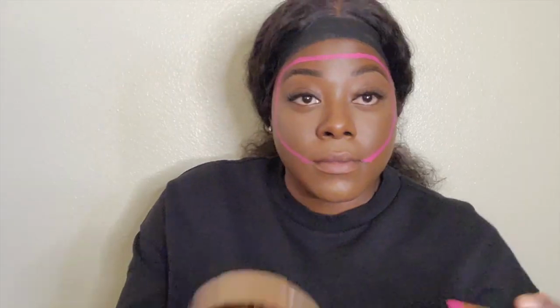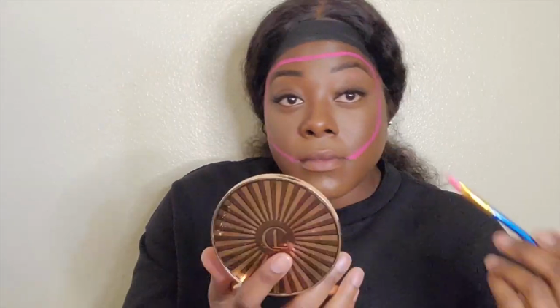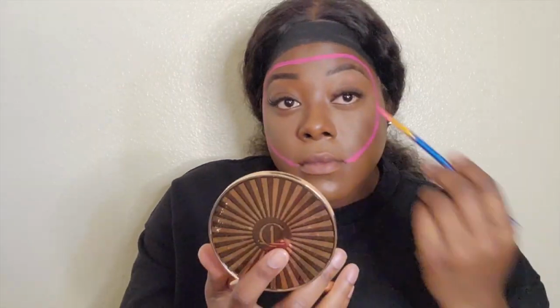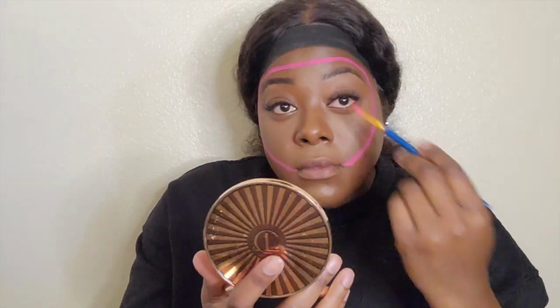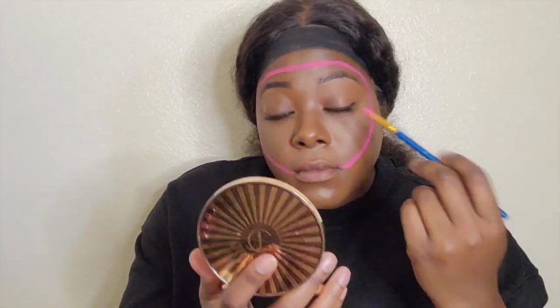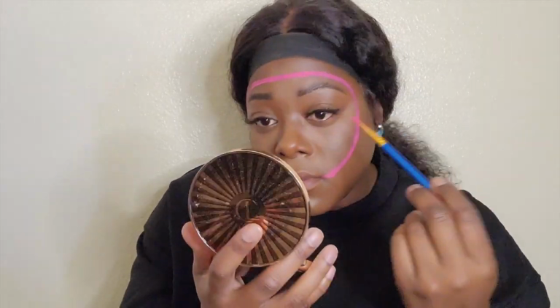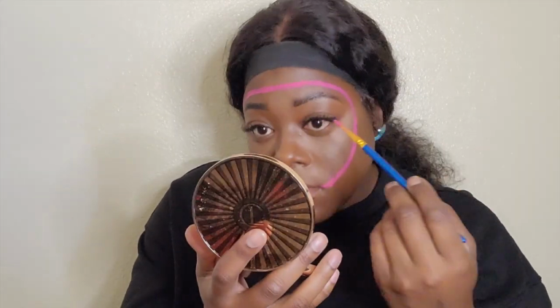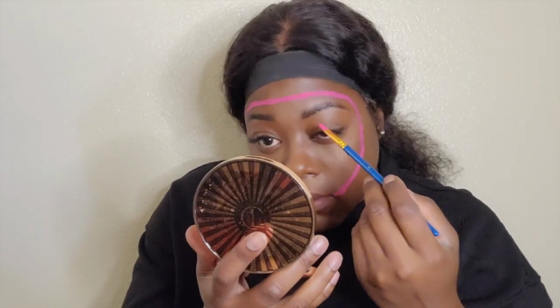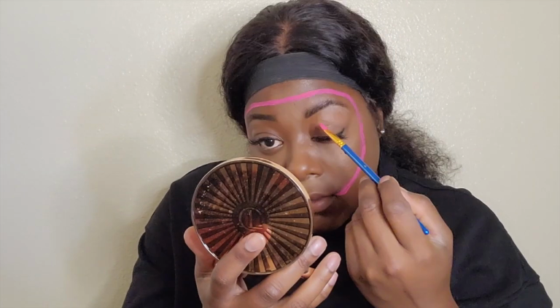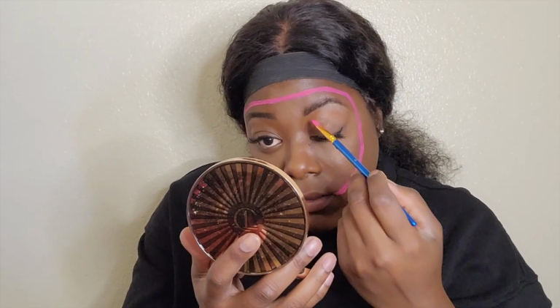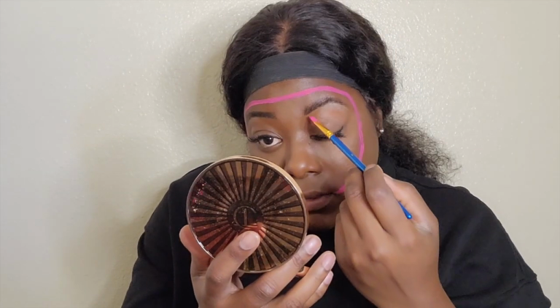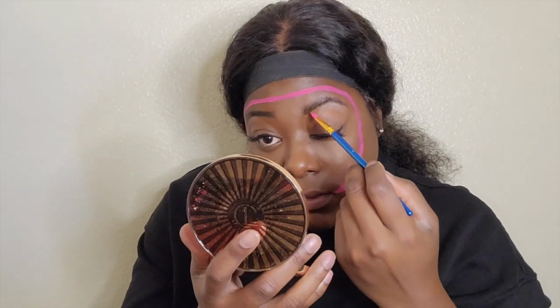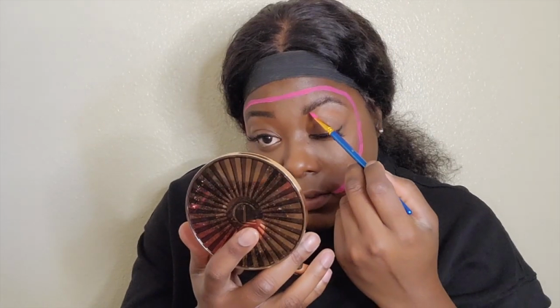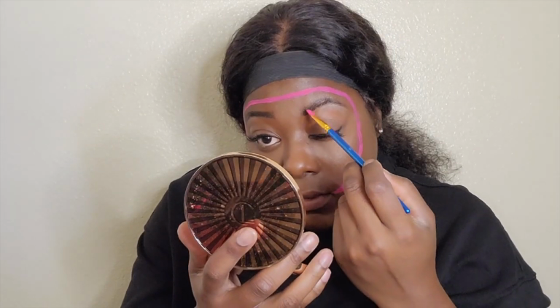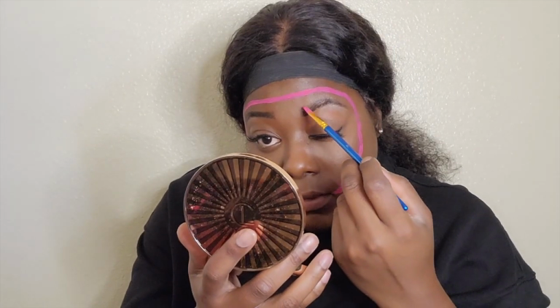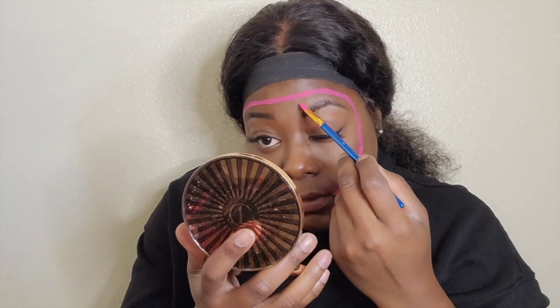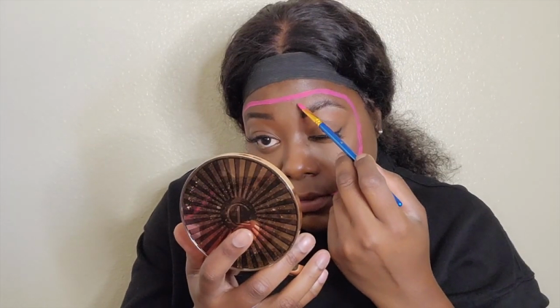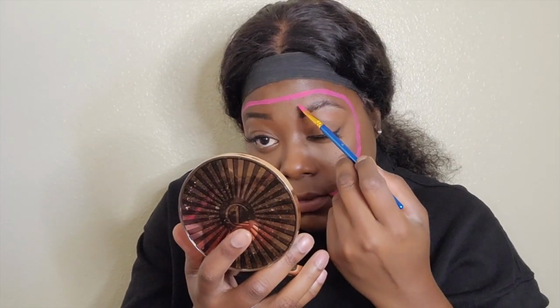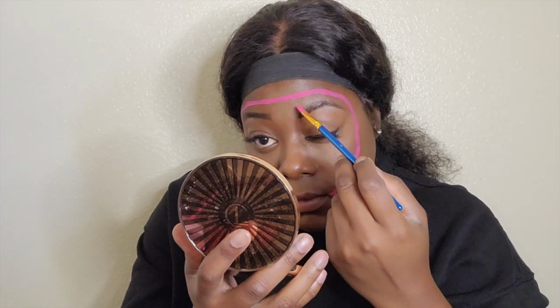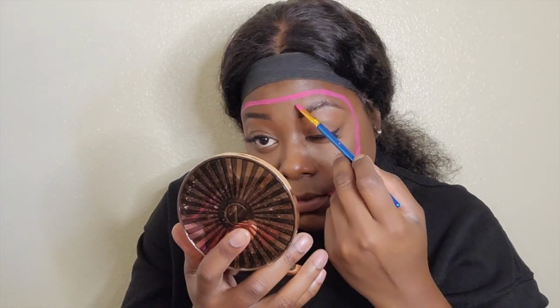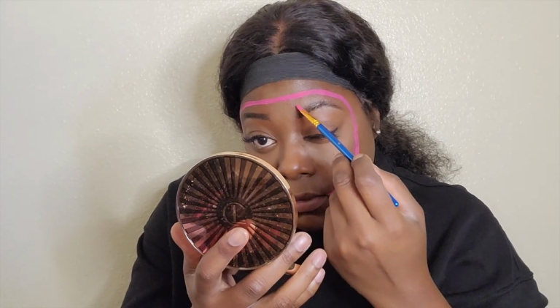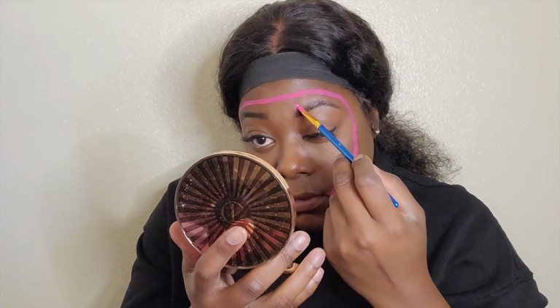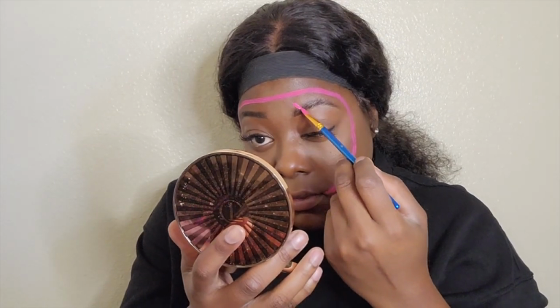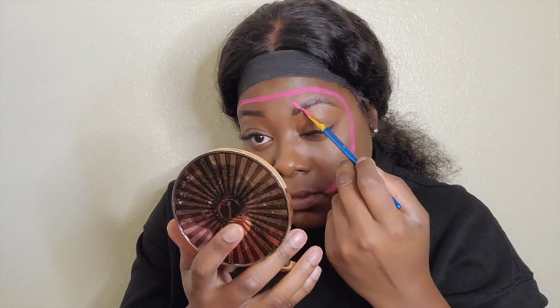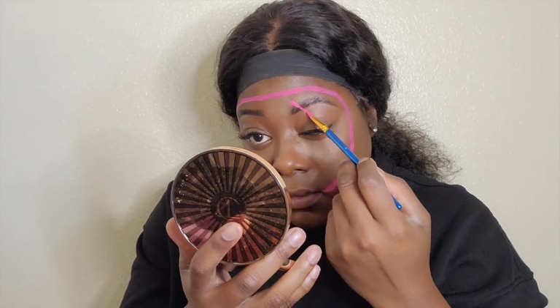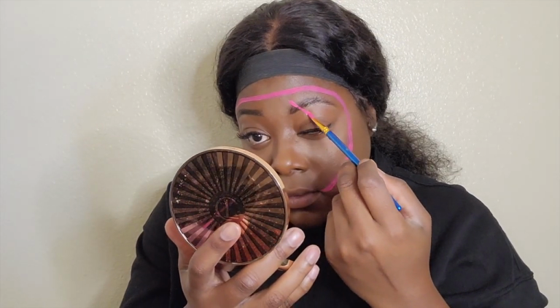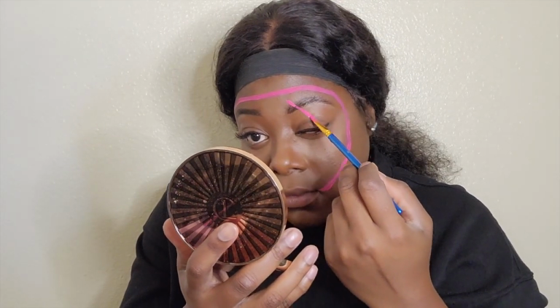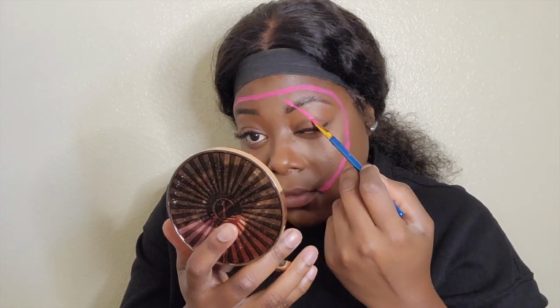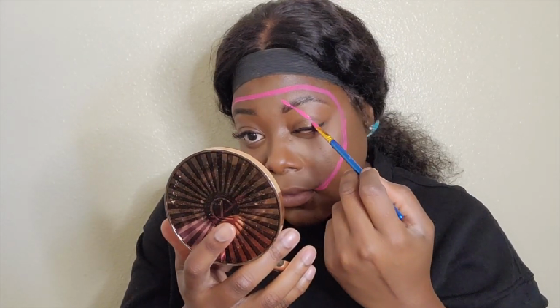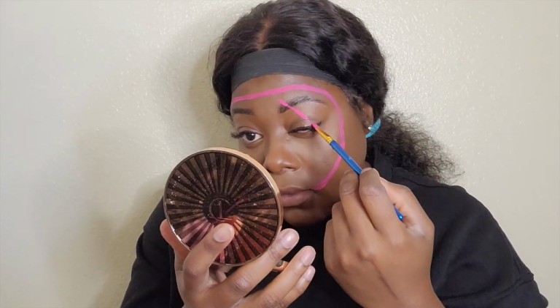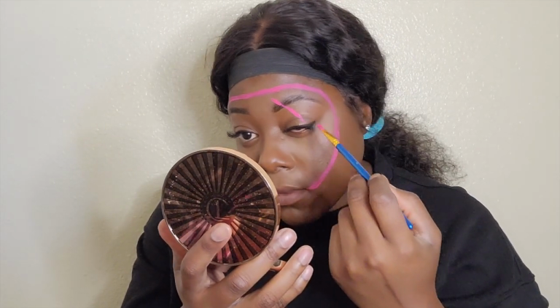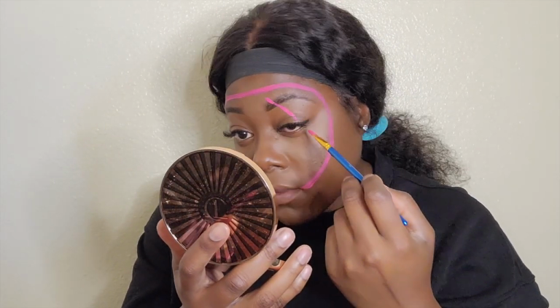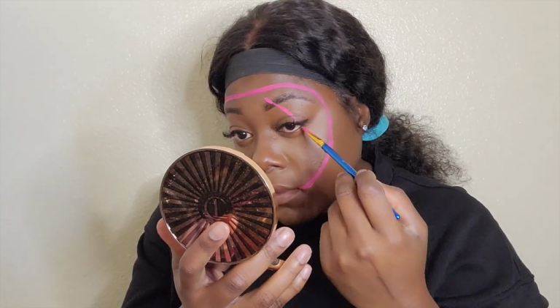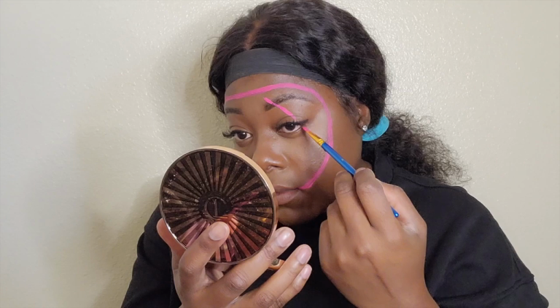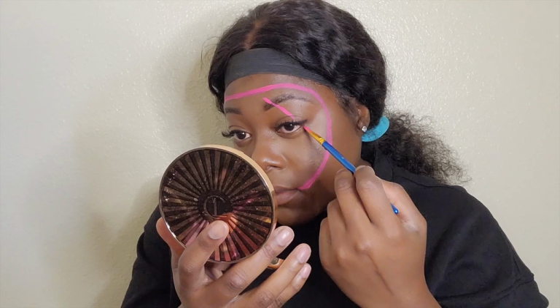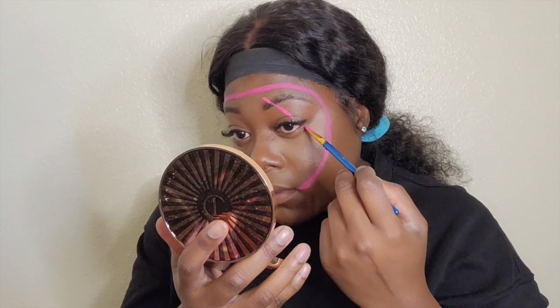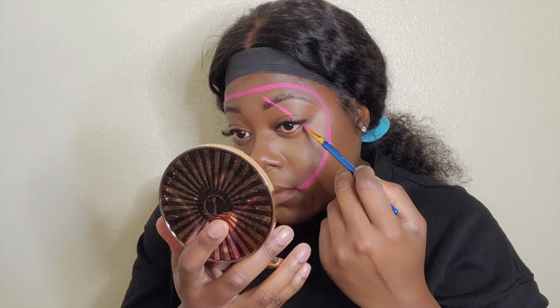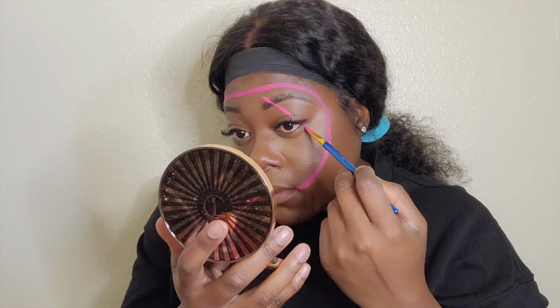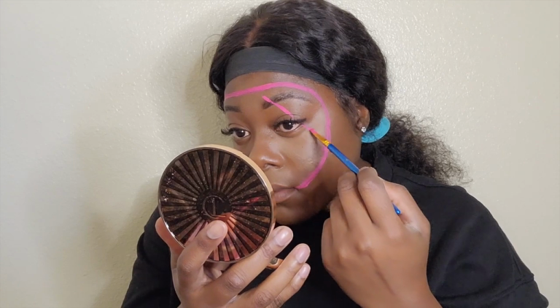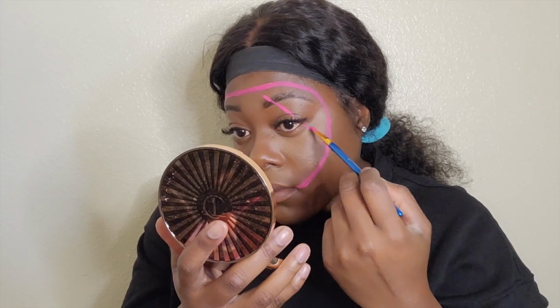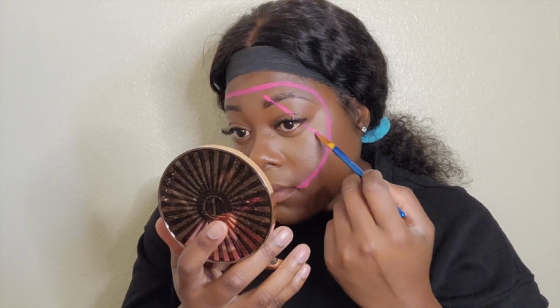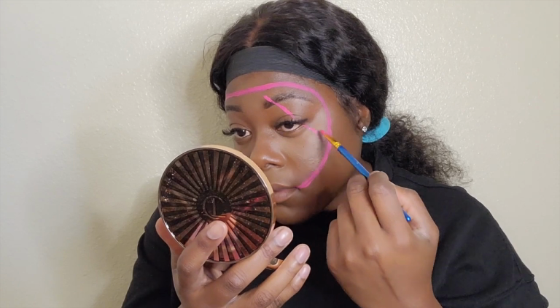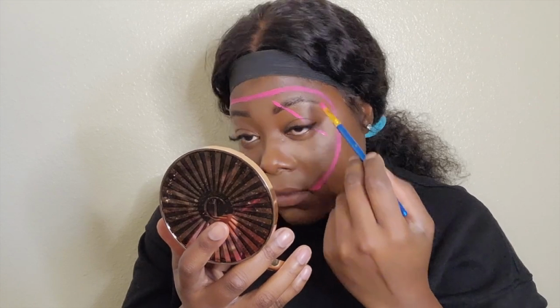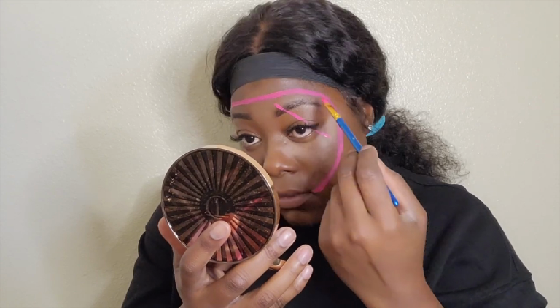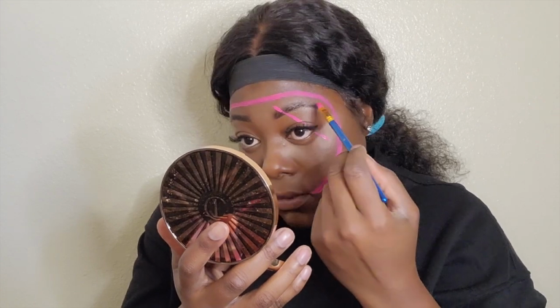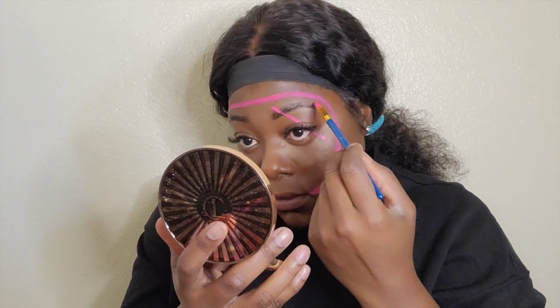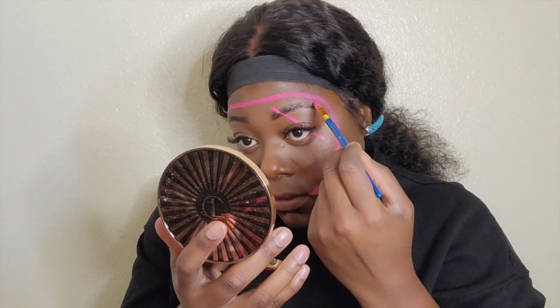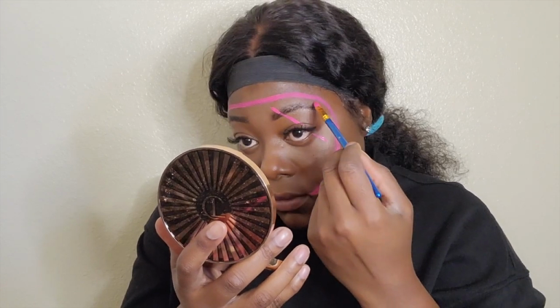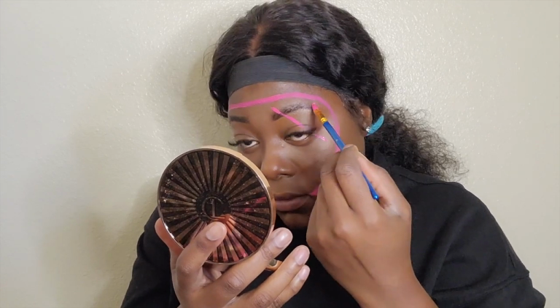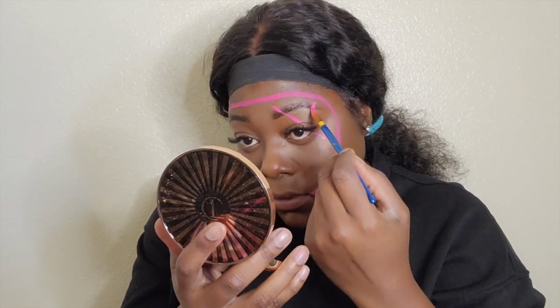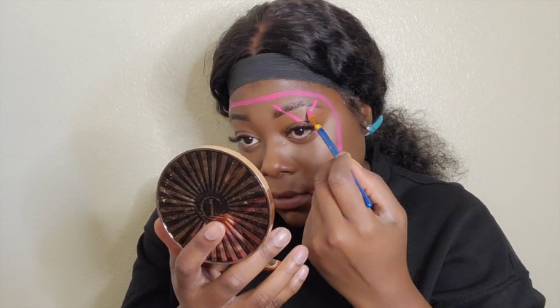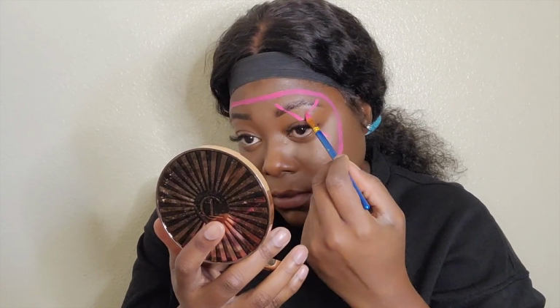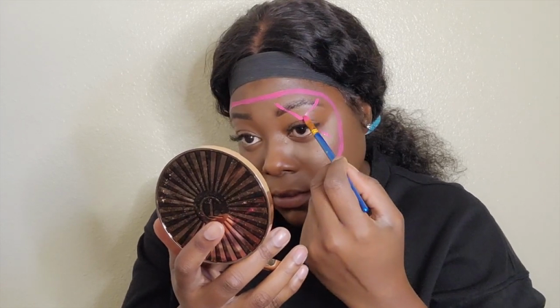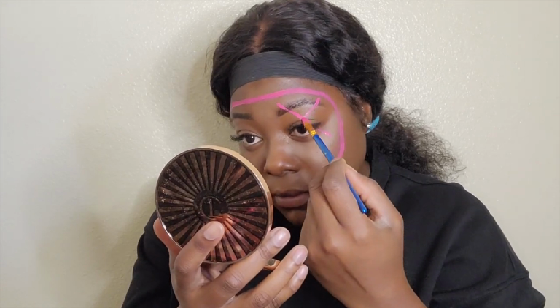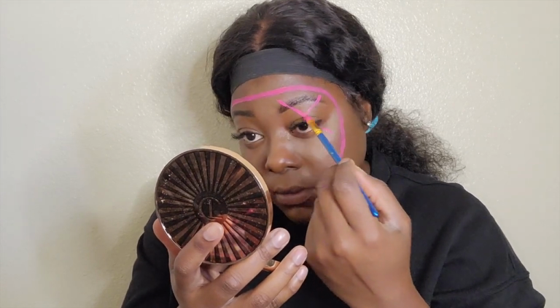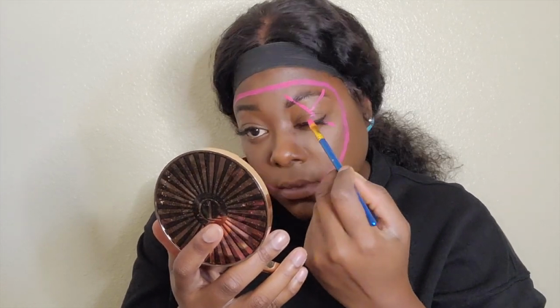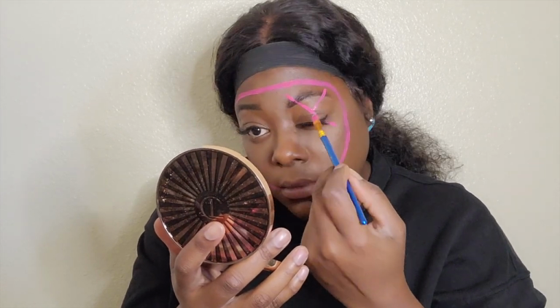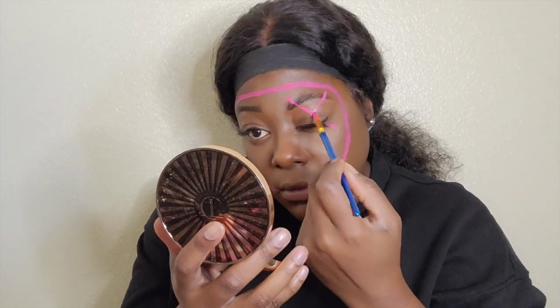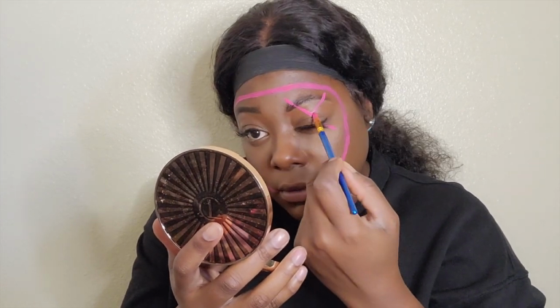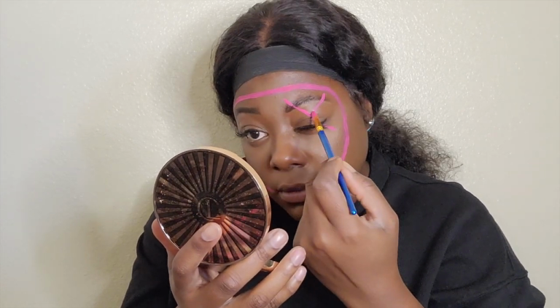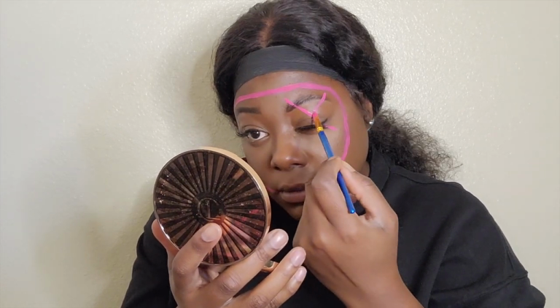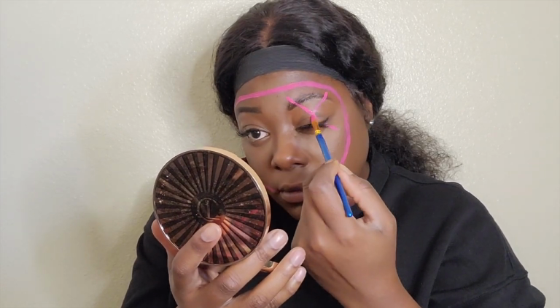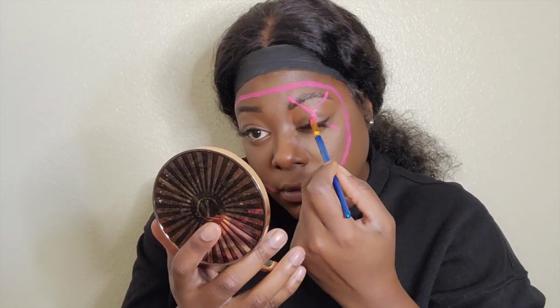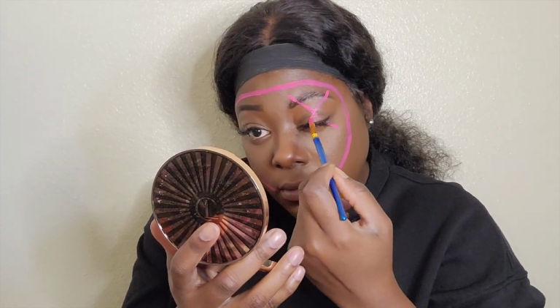Now I'm just going to take that same color and draw X's over both my eyes, and then just a half circle around my nose.